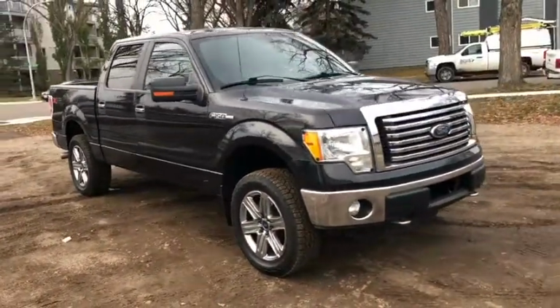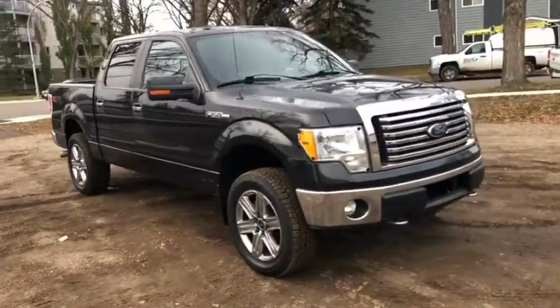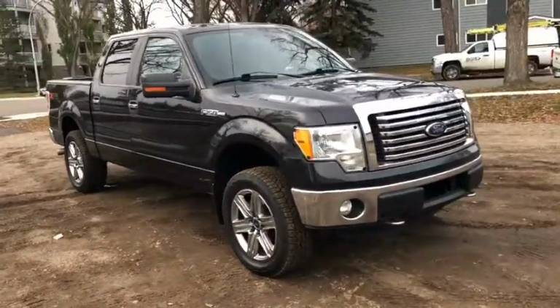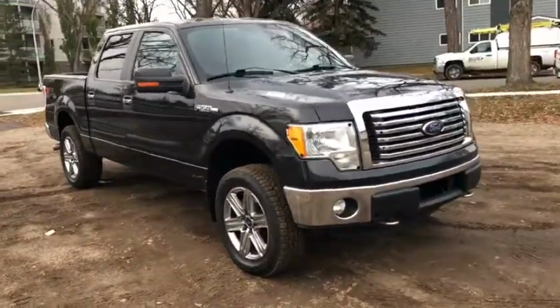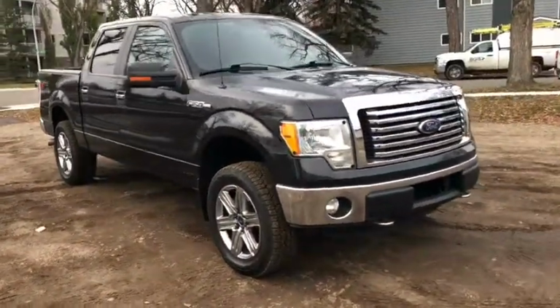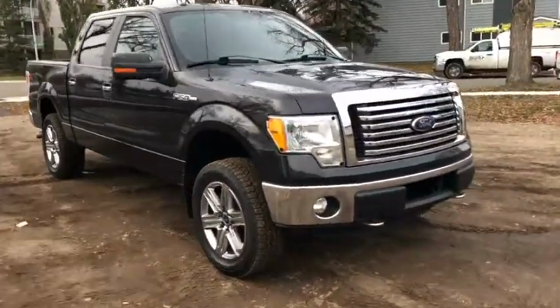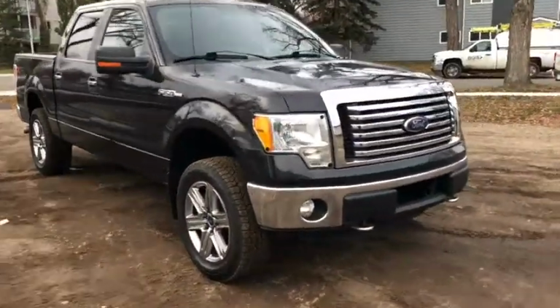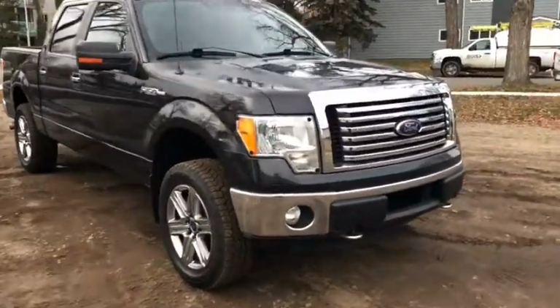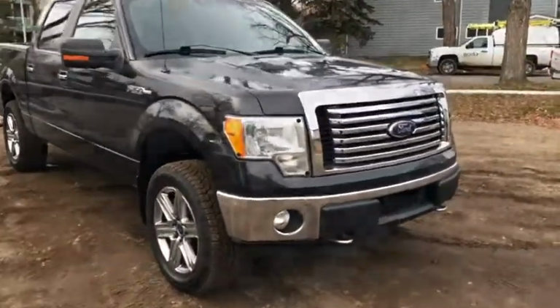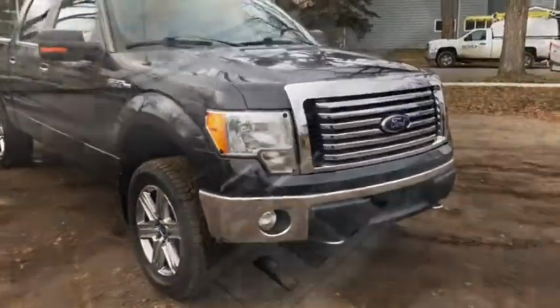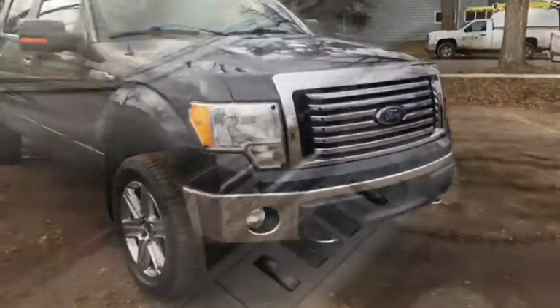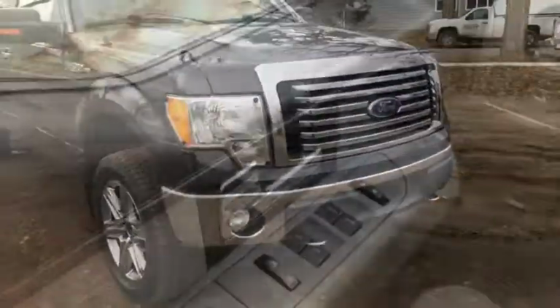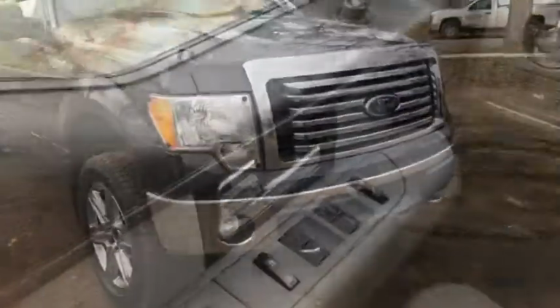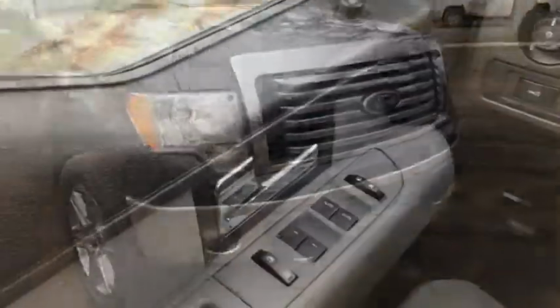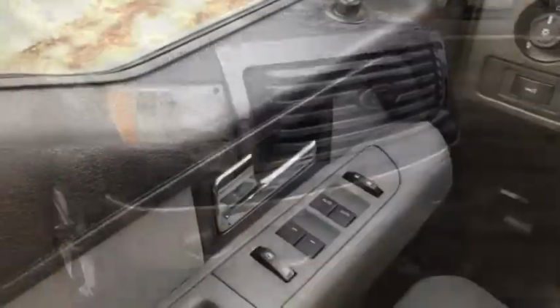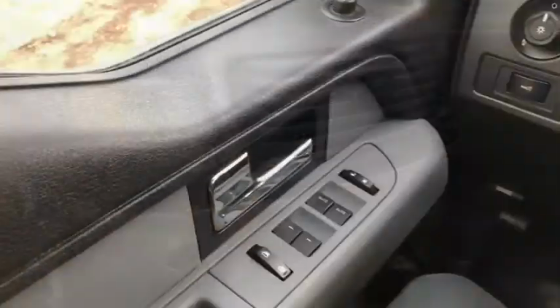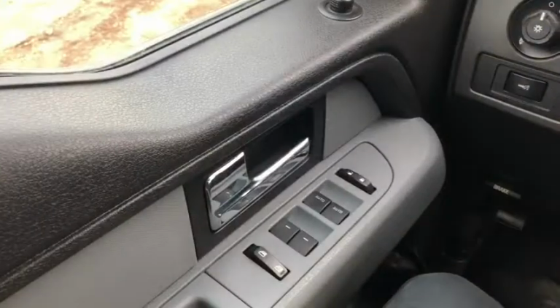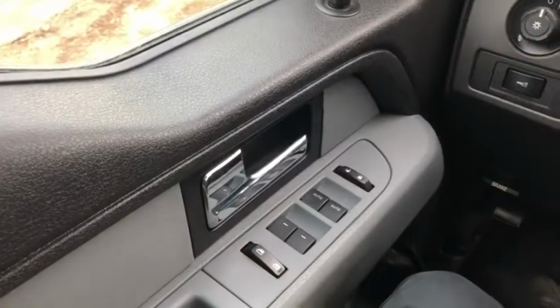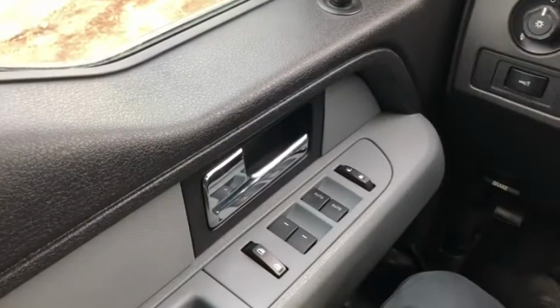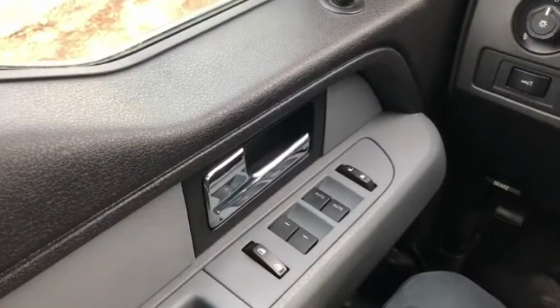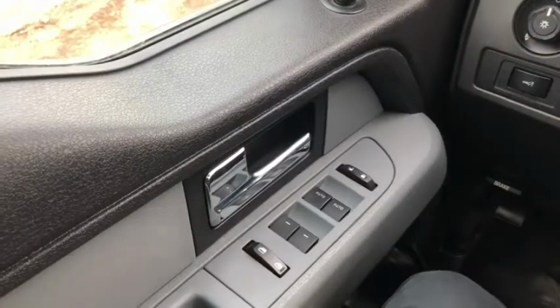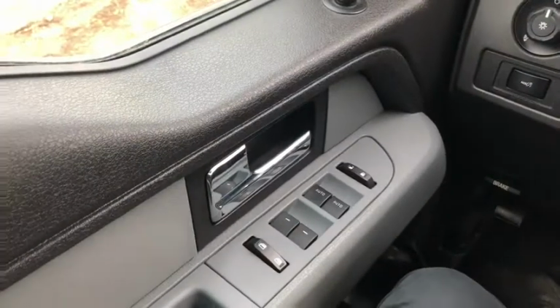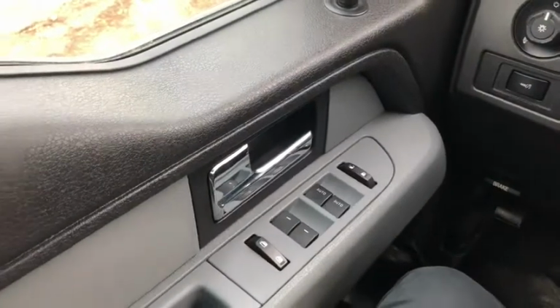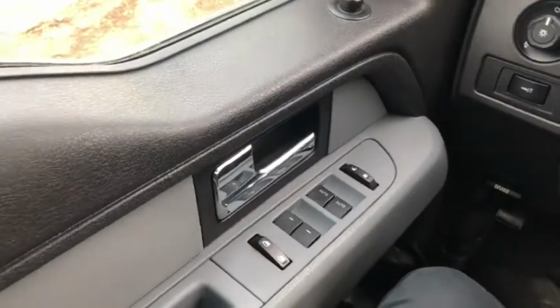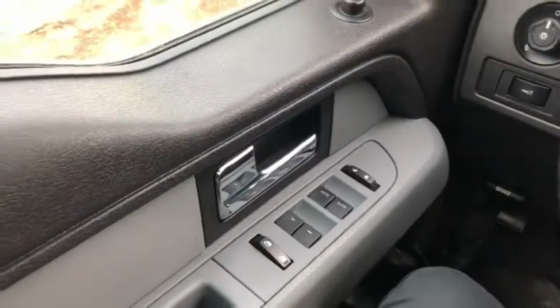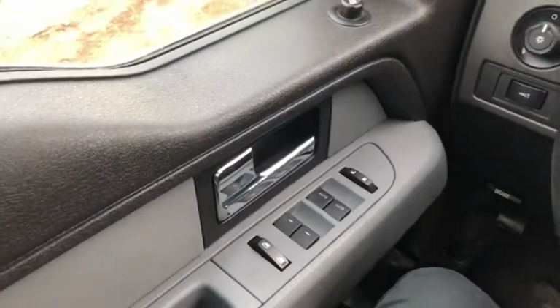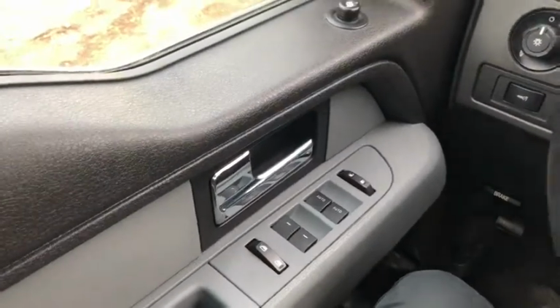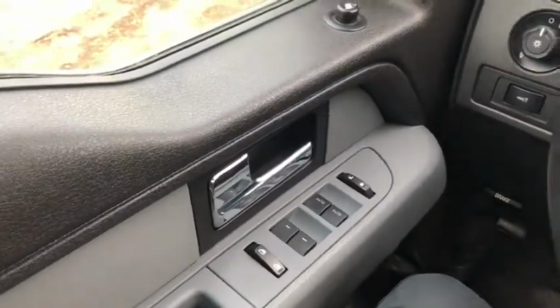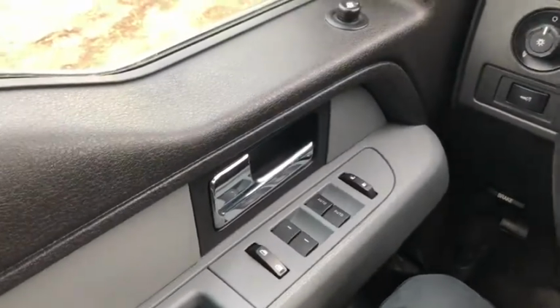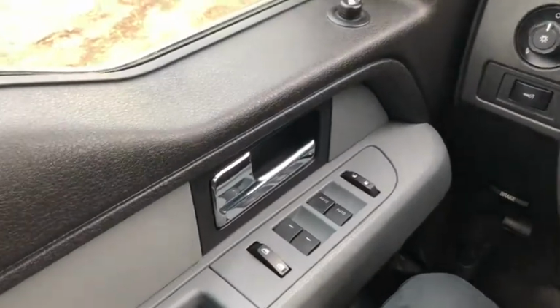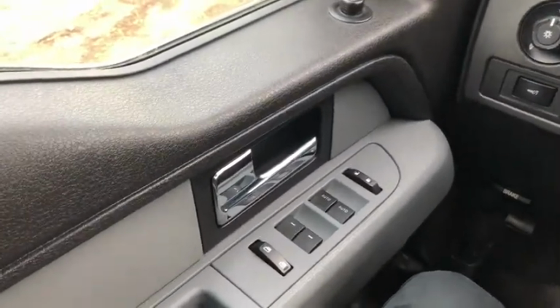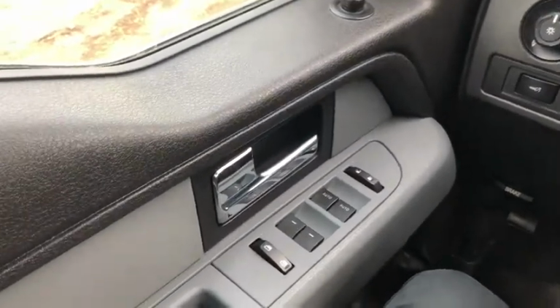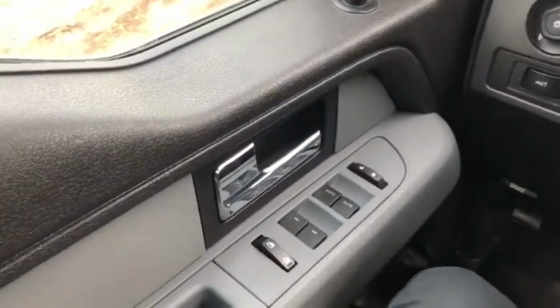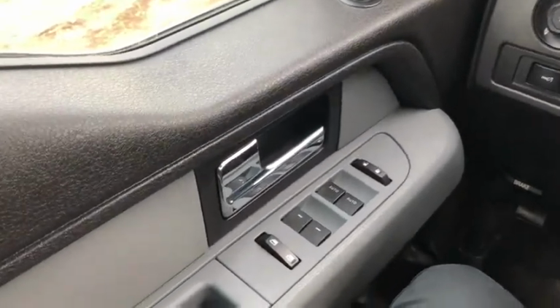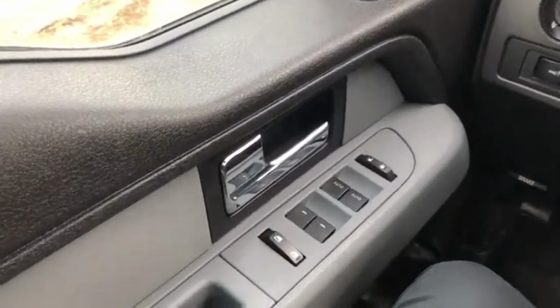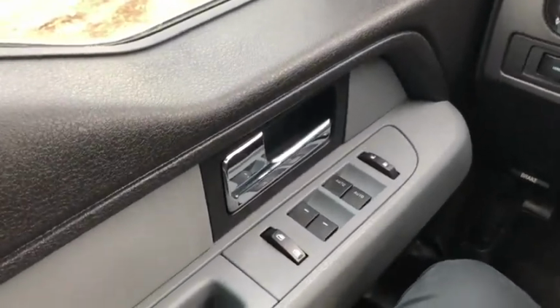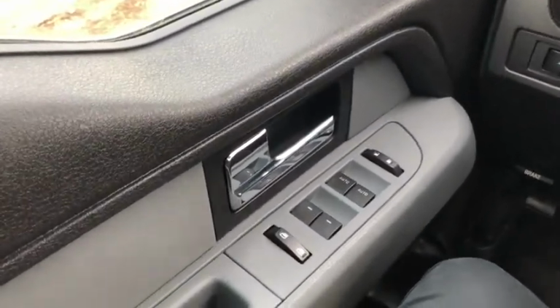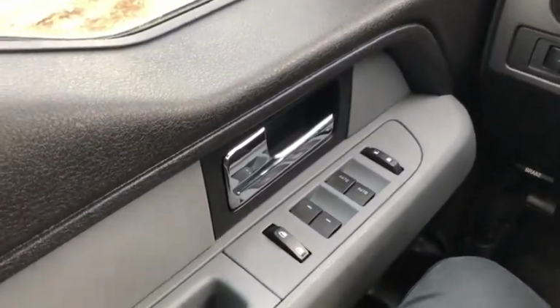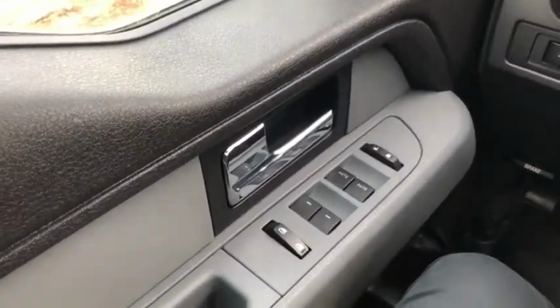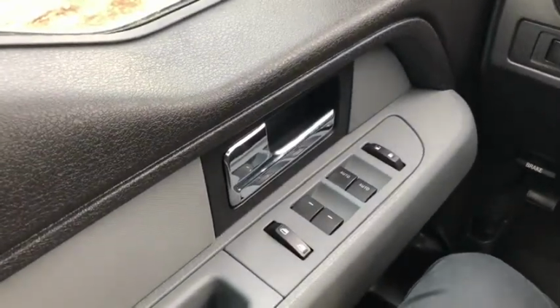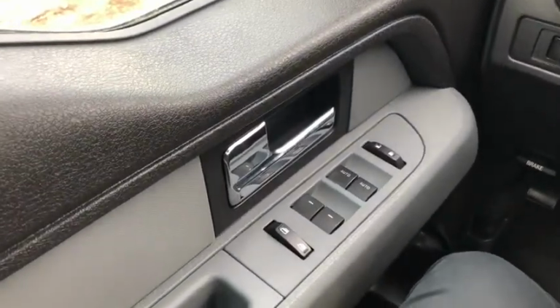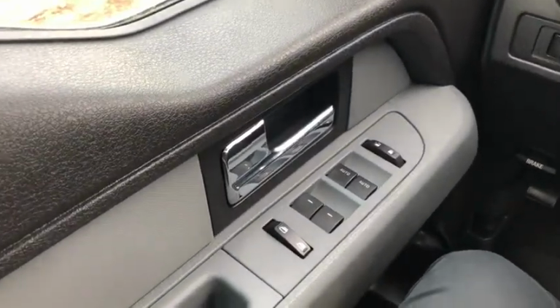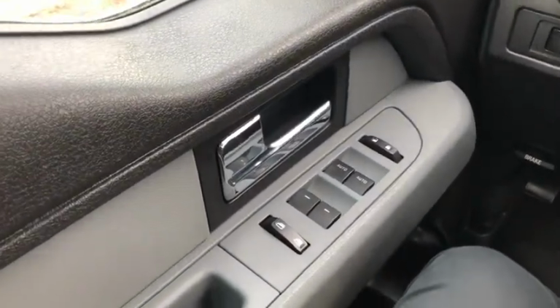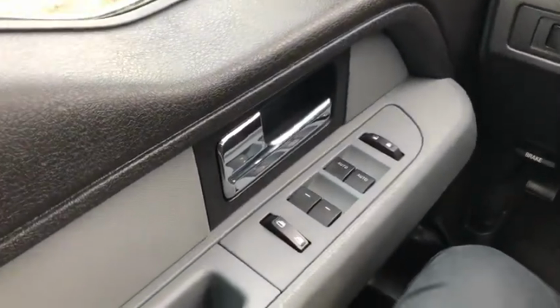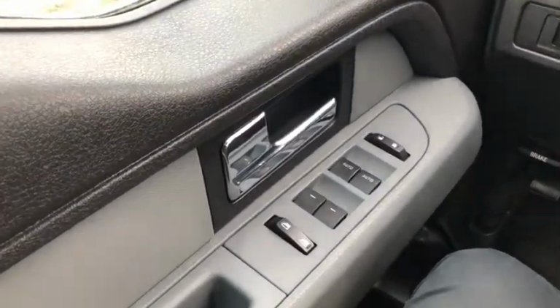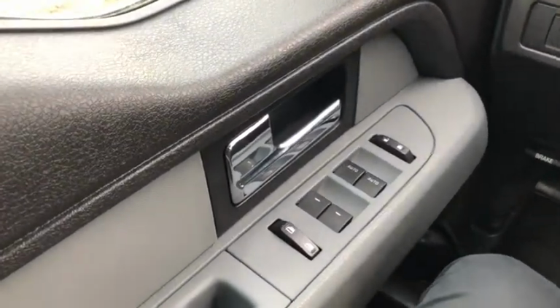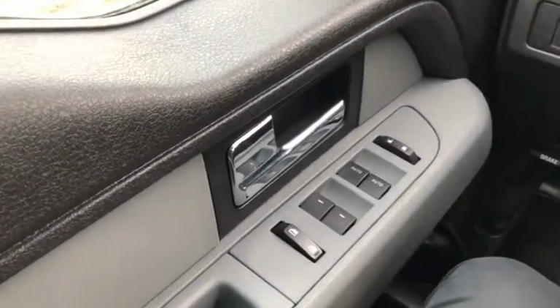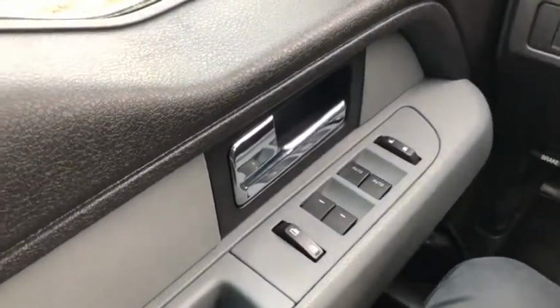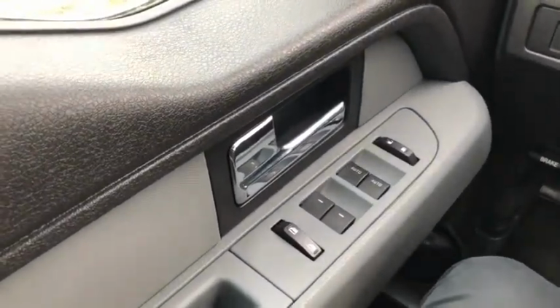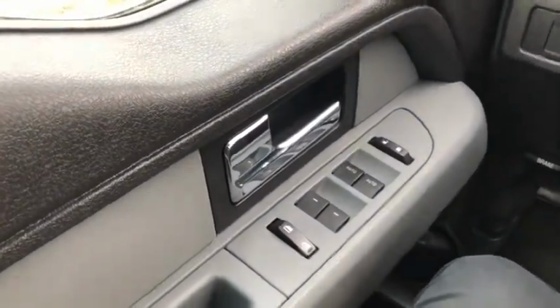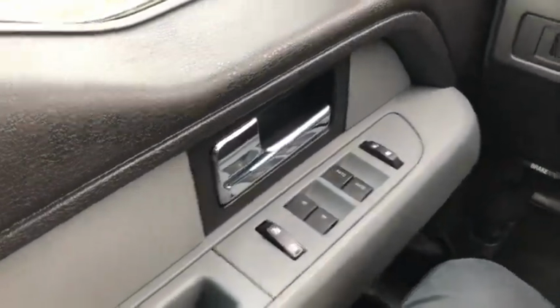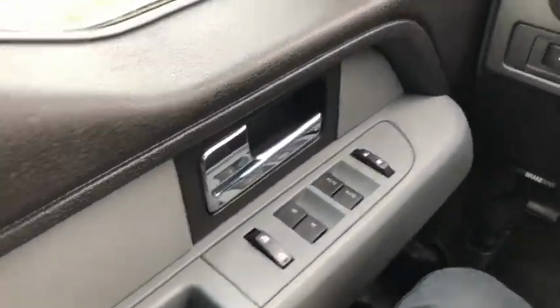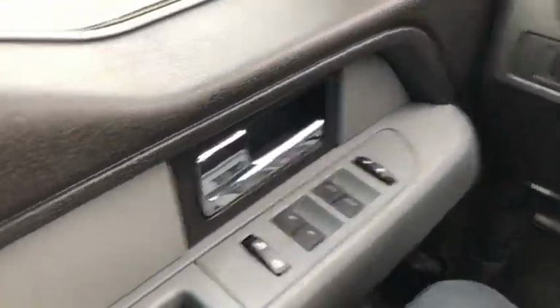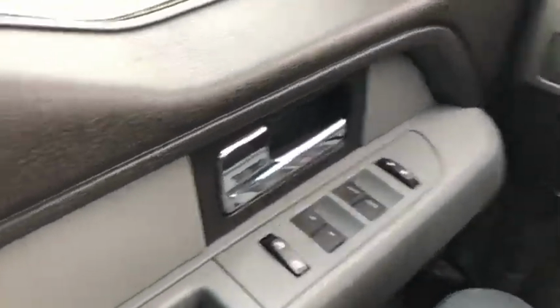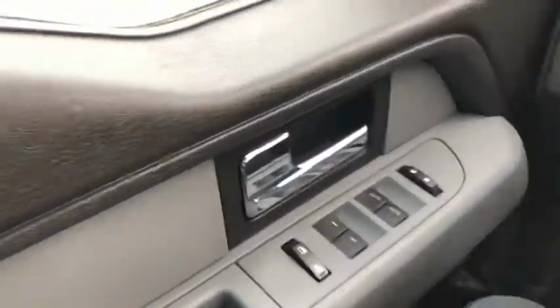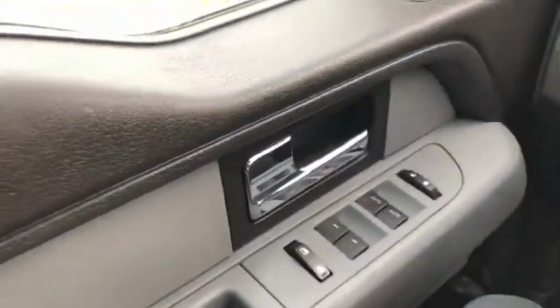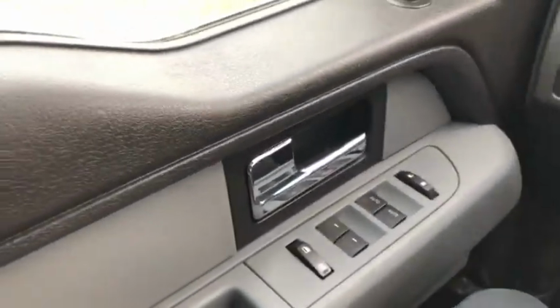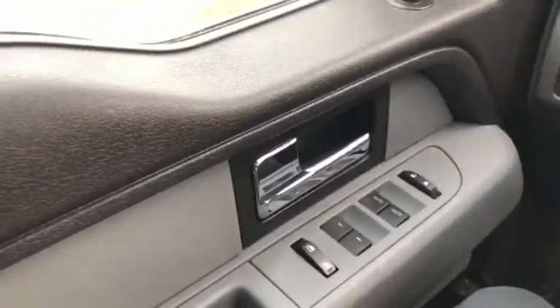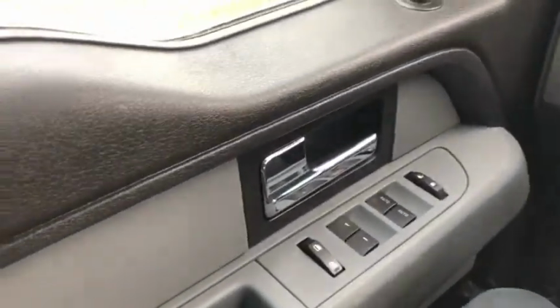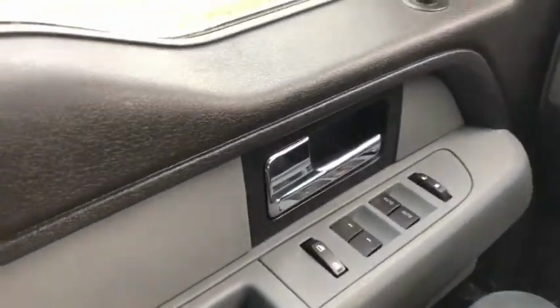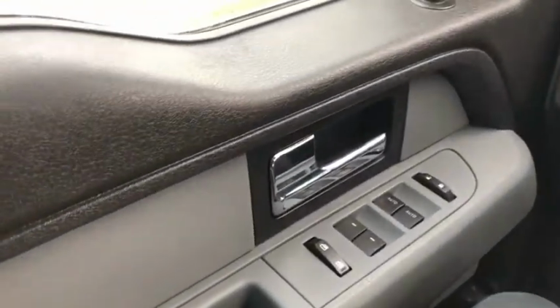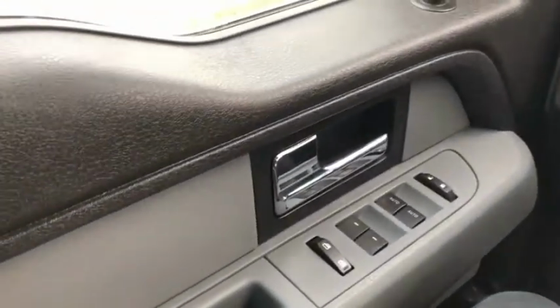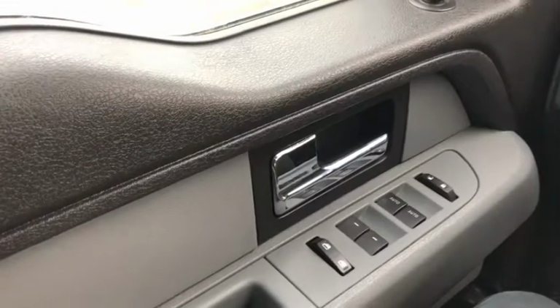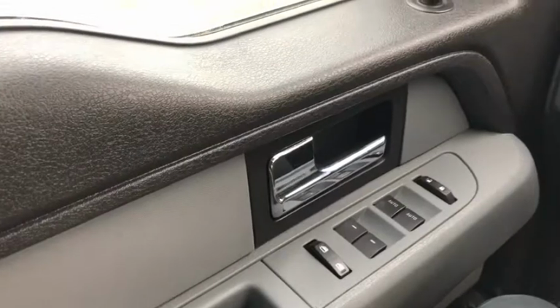Now let's take a look inside. Sitting inside this F-150, here's a quick run through of some of the features as well as the interior layout.